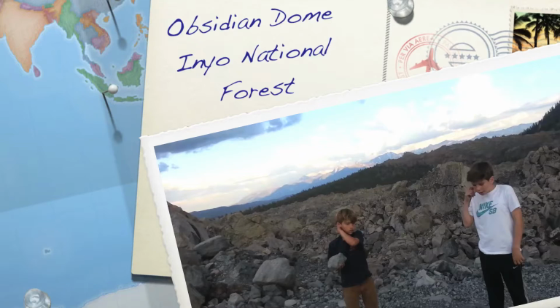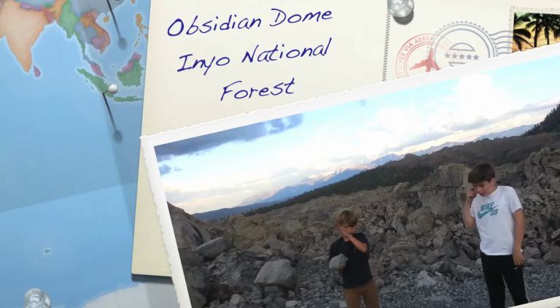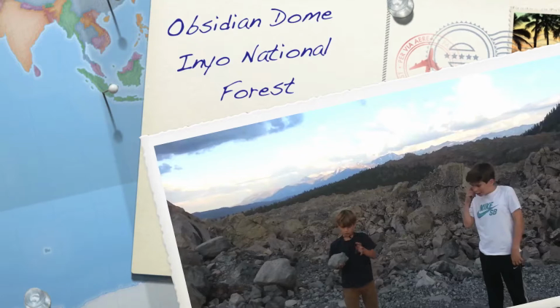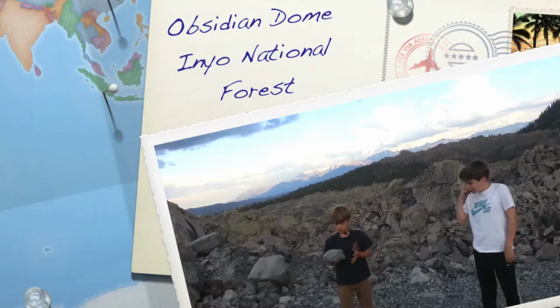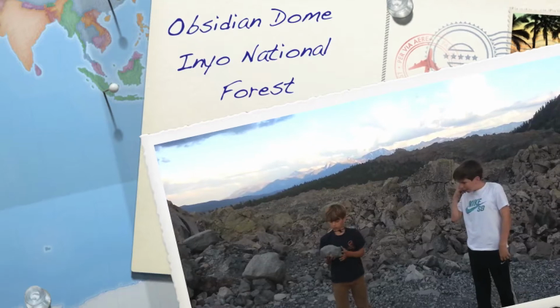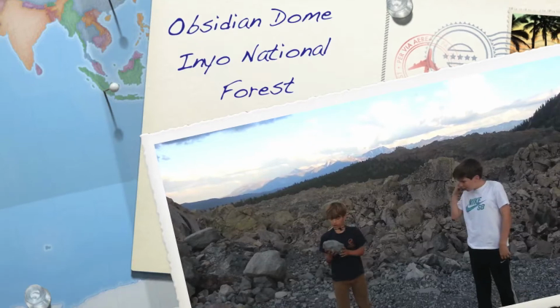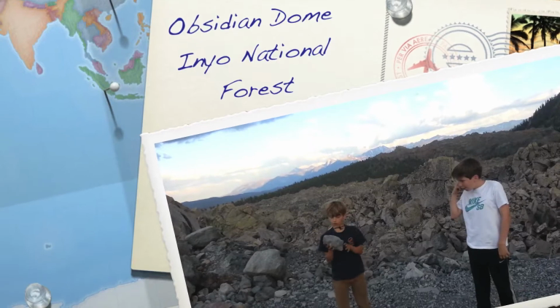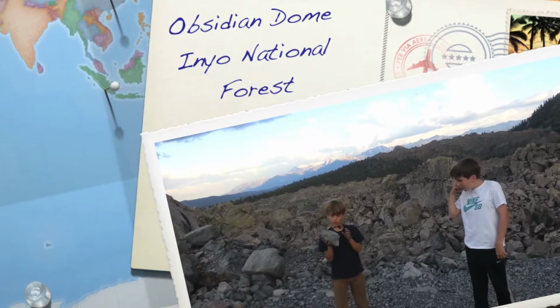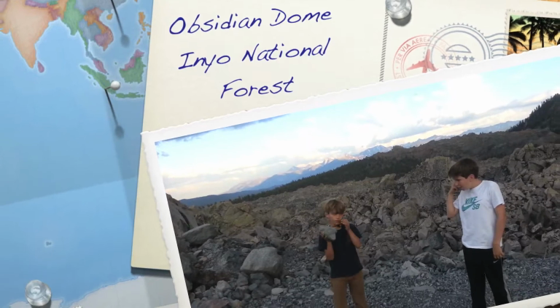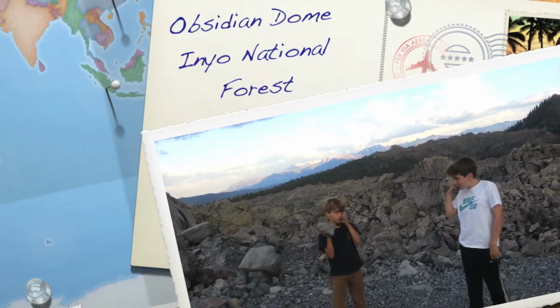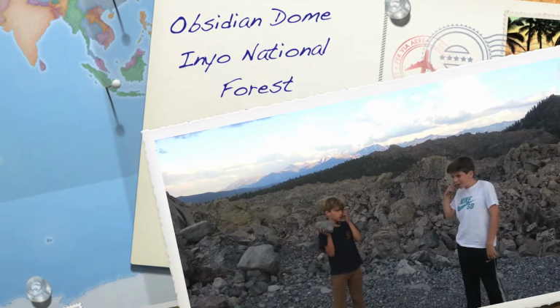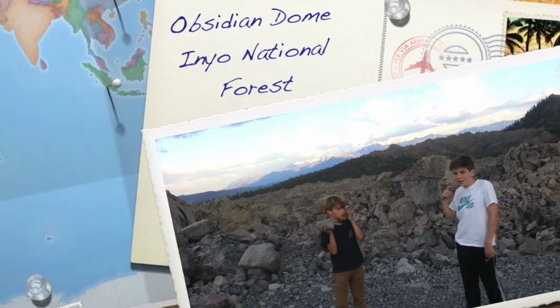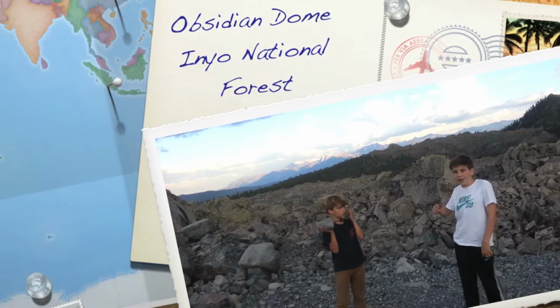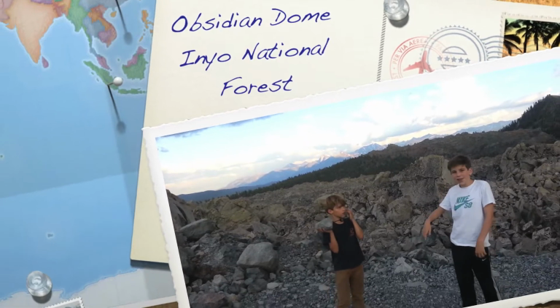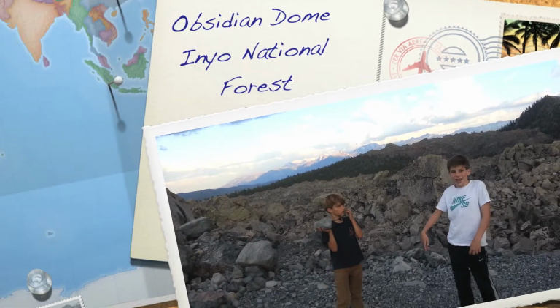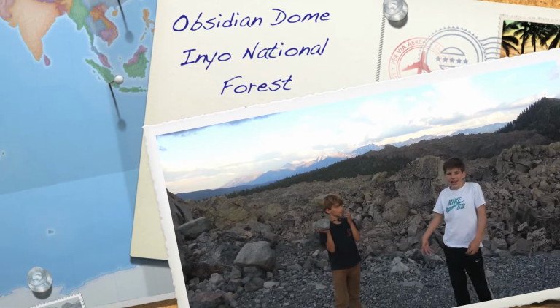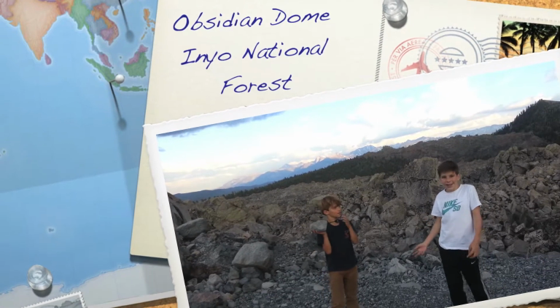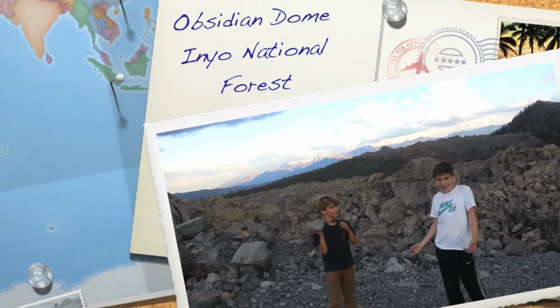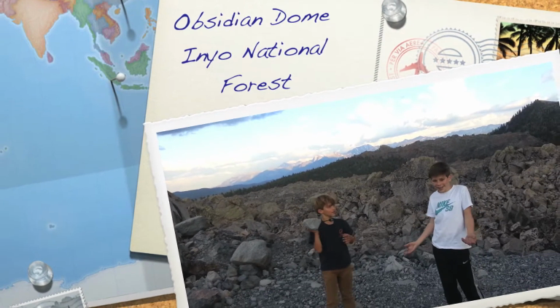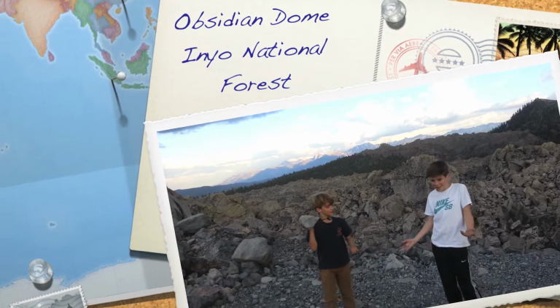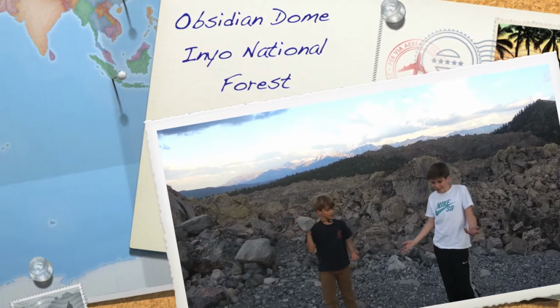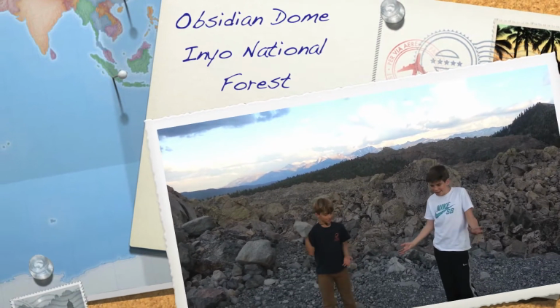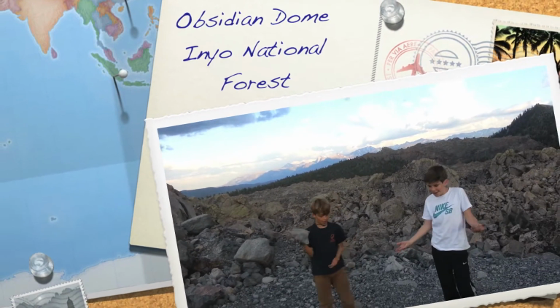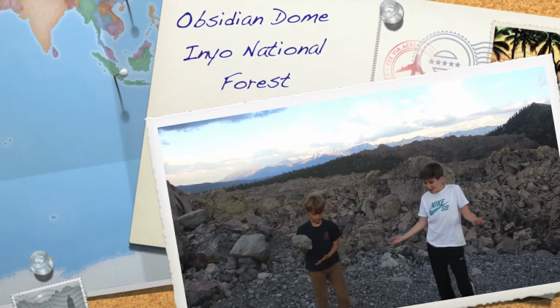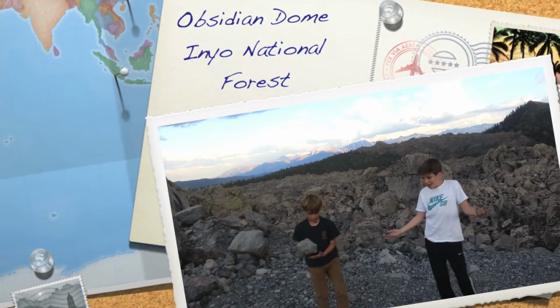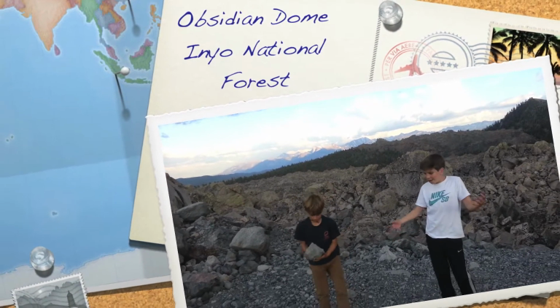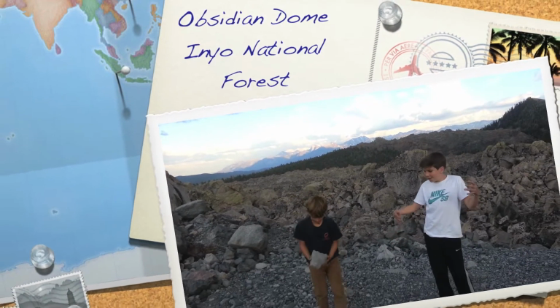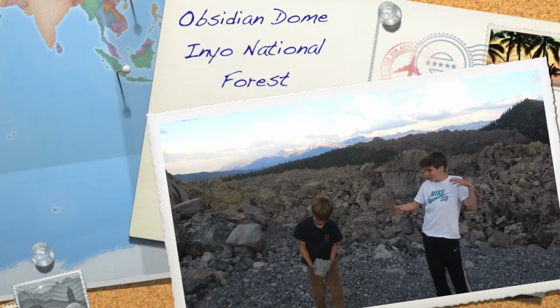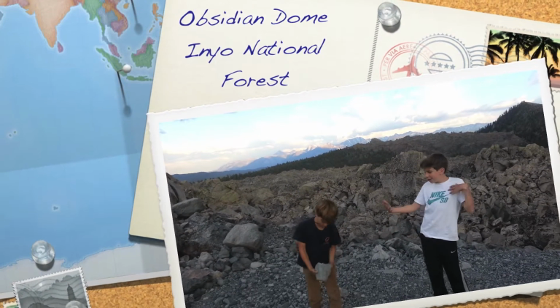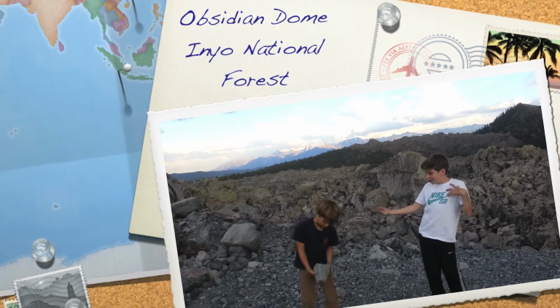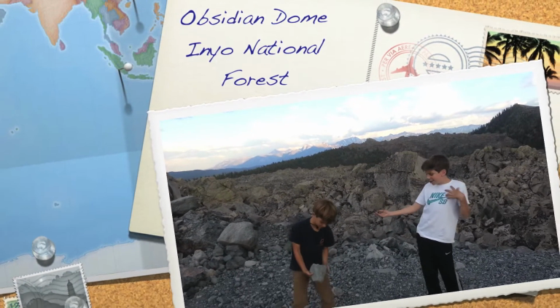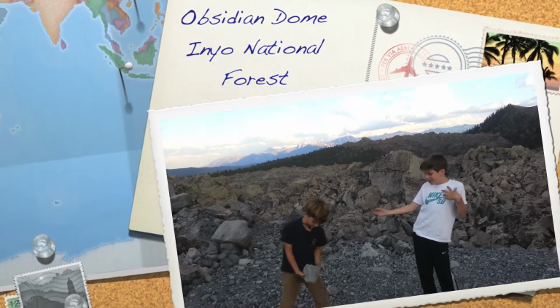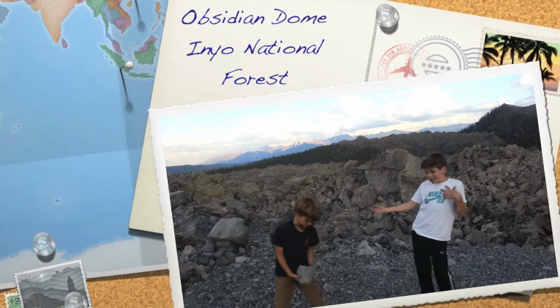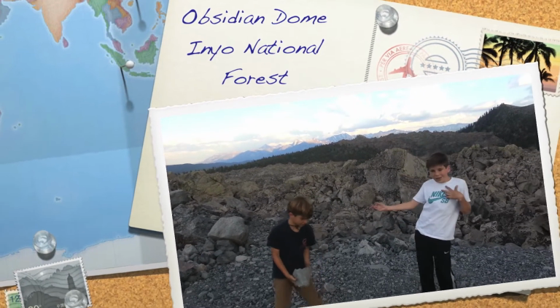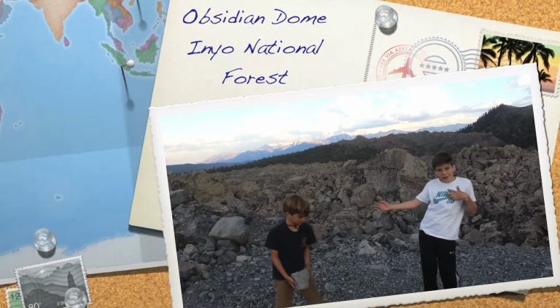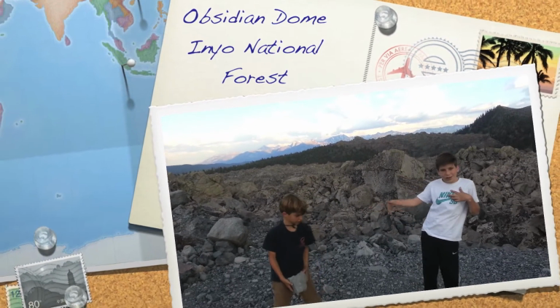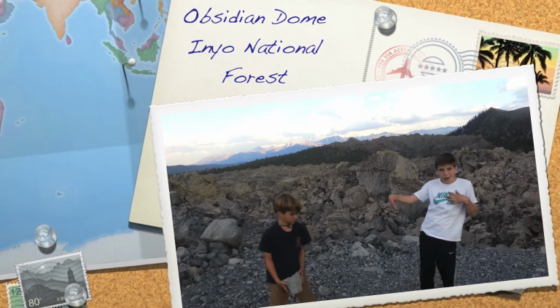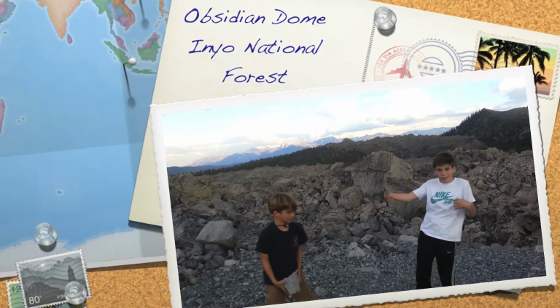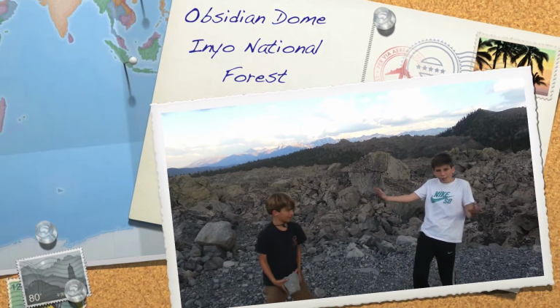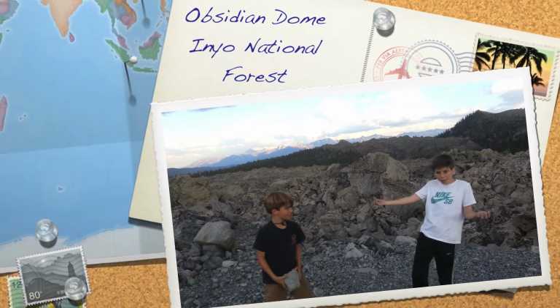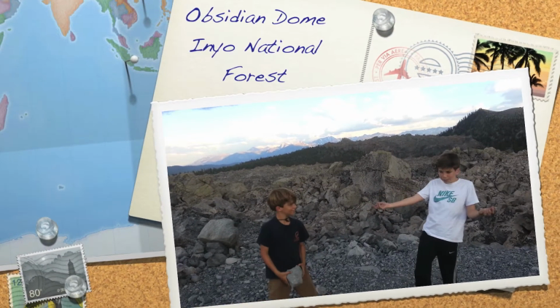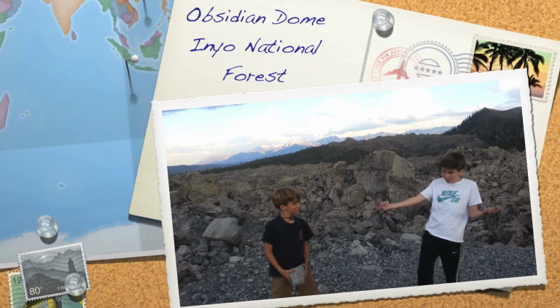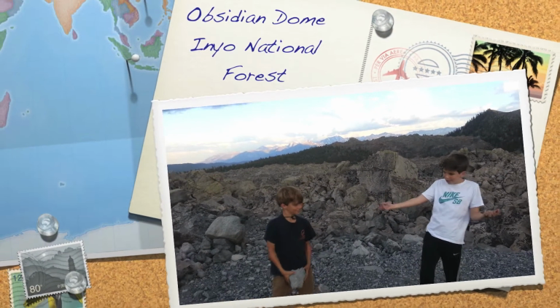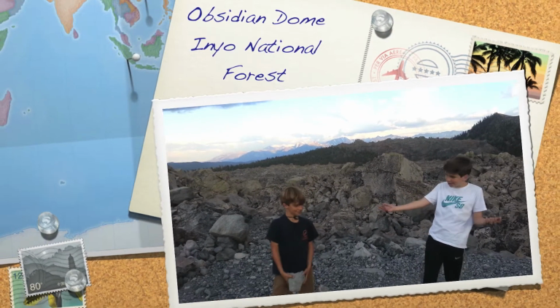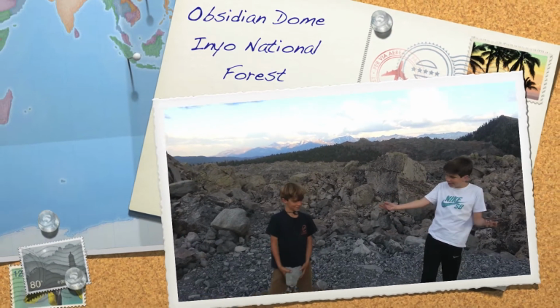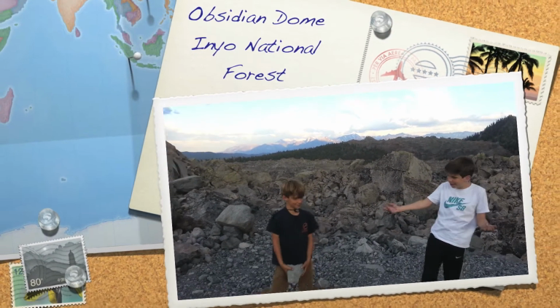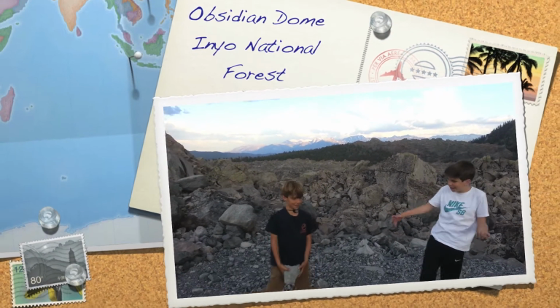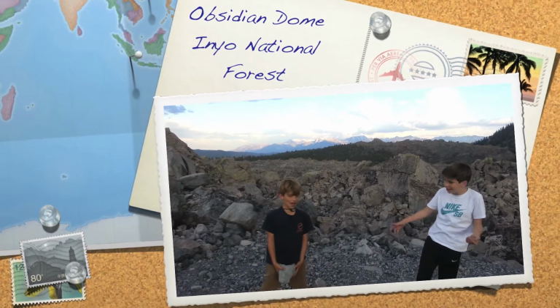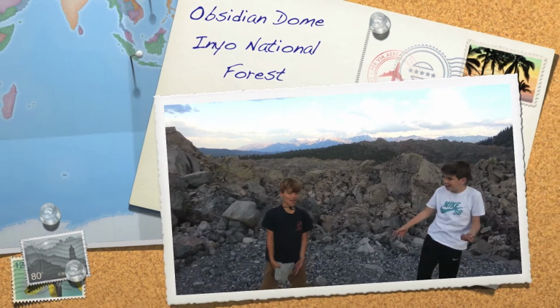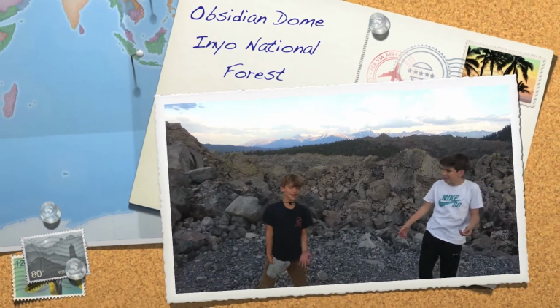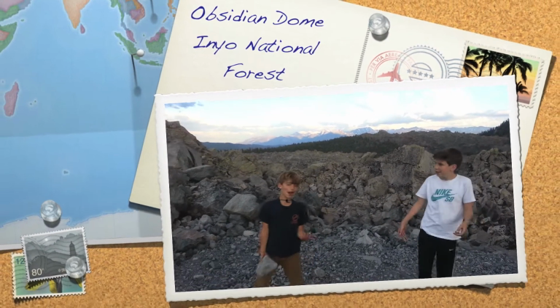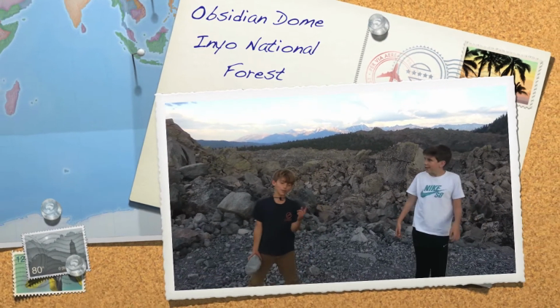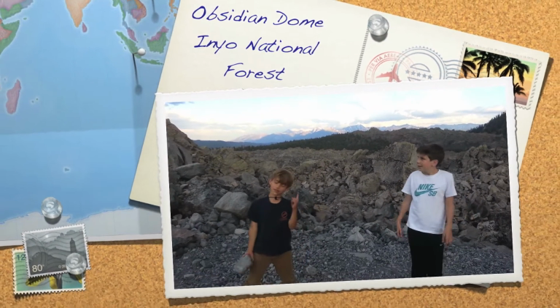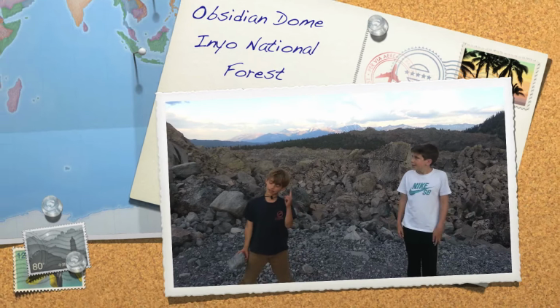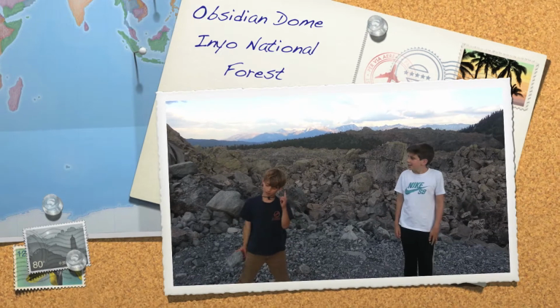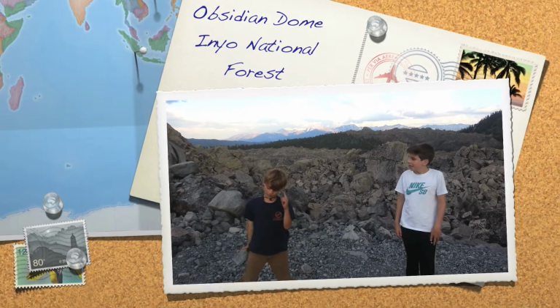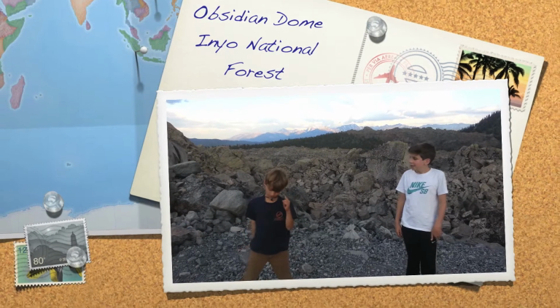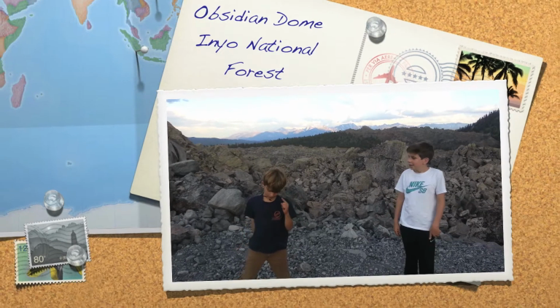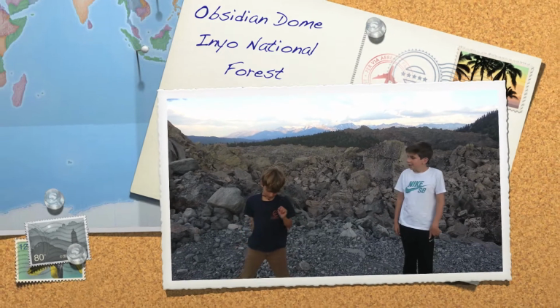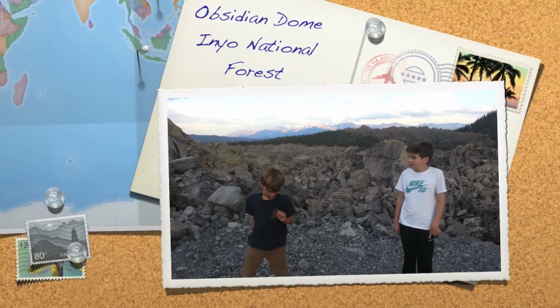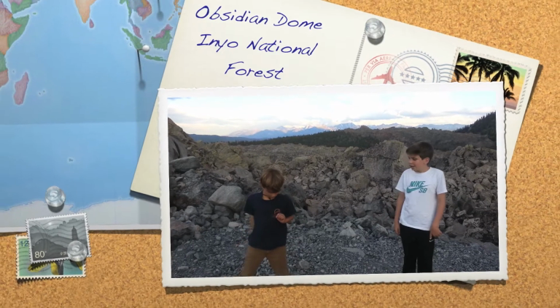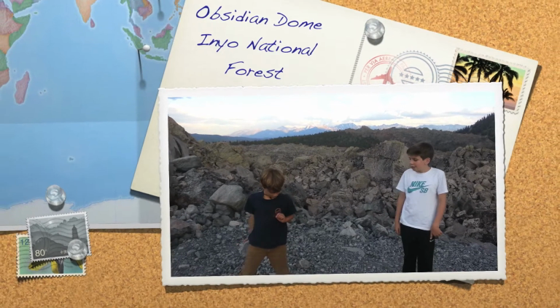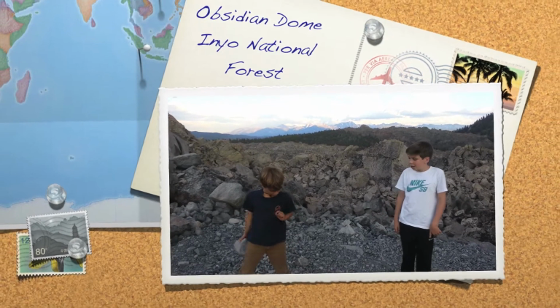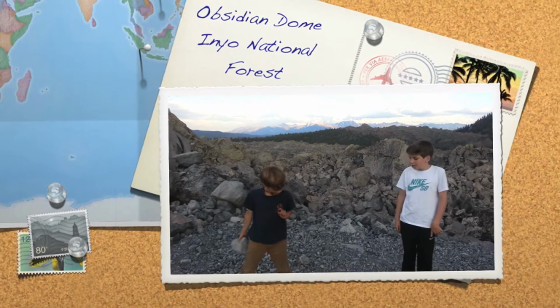Hello, we are the scientists, and we are going to teach you about pumice today. And obsidian, if we can find it.